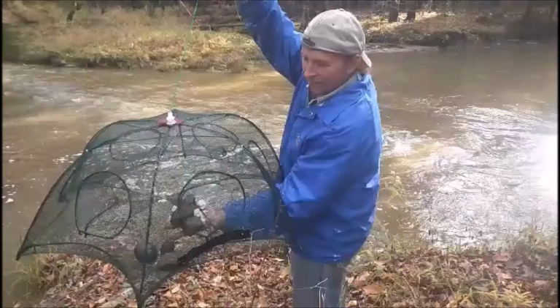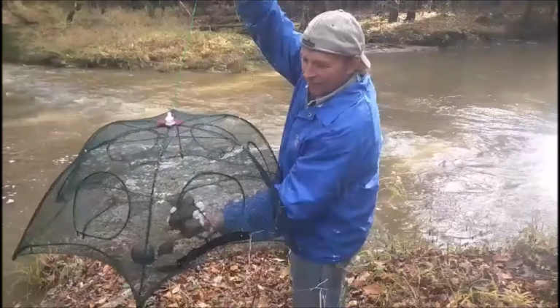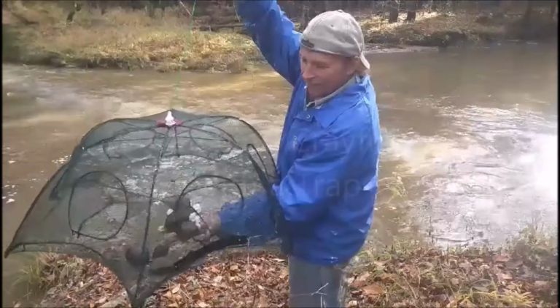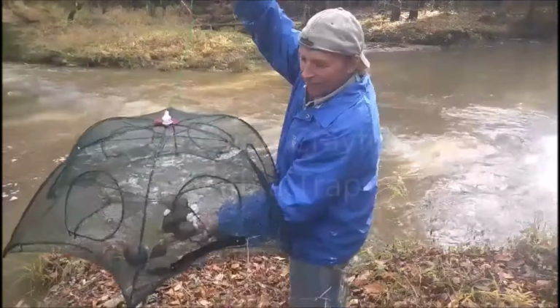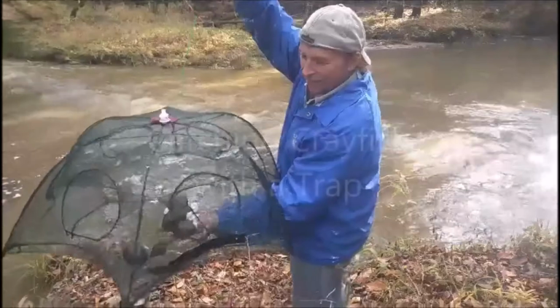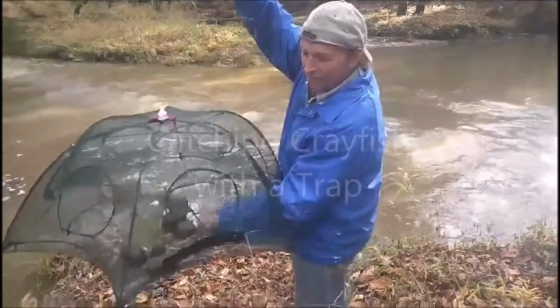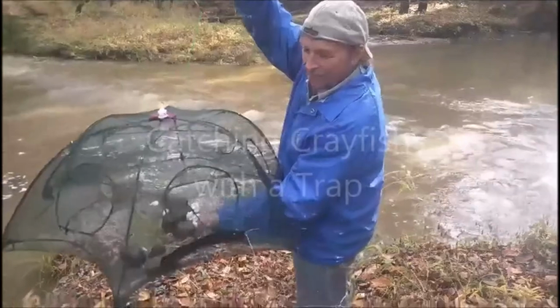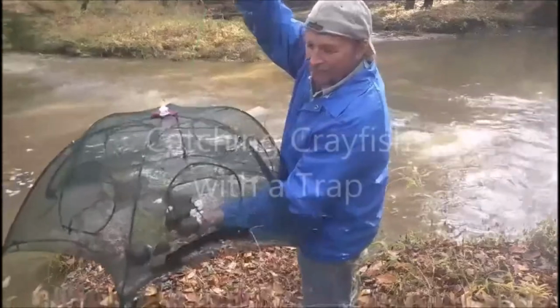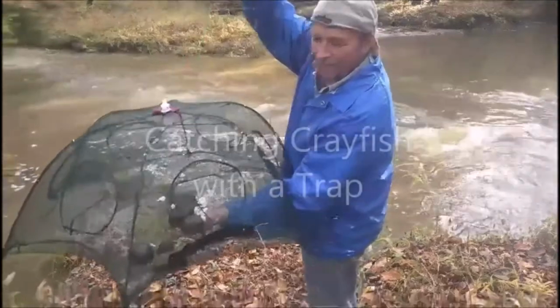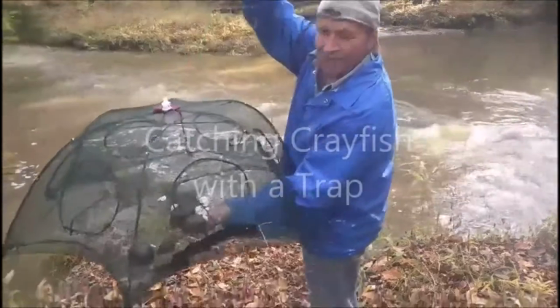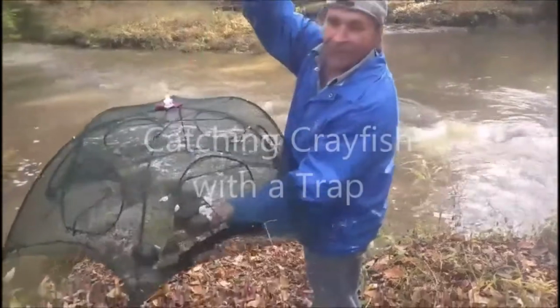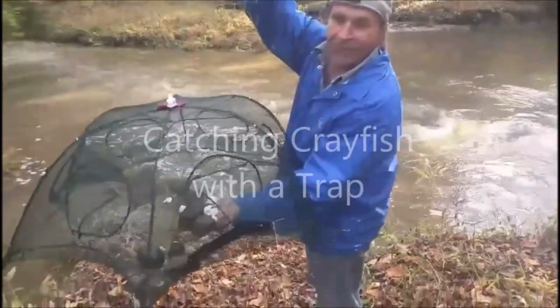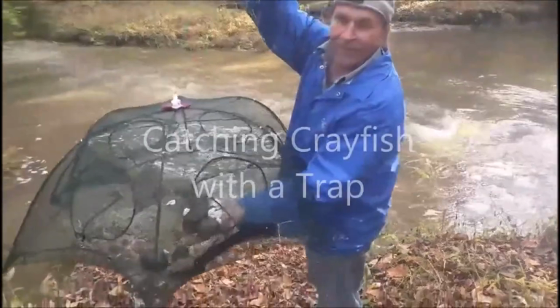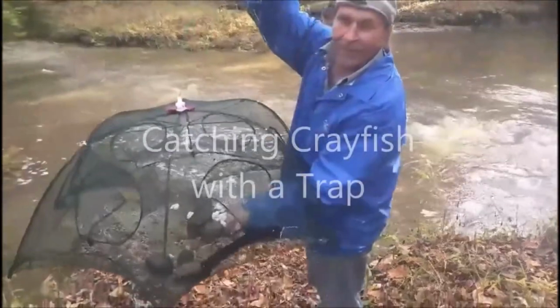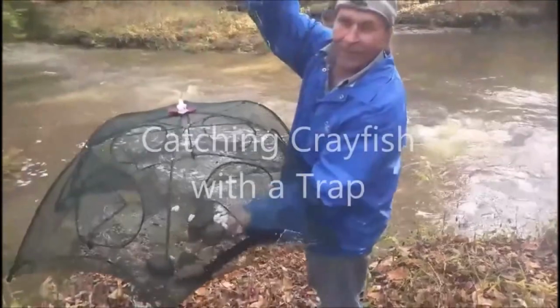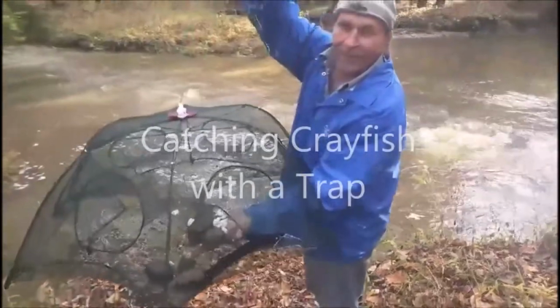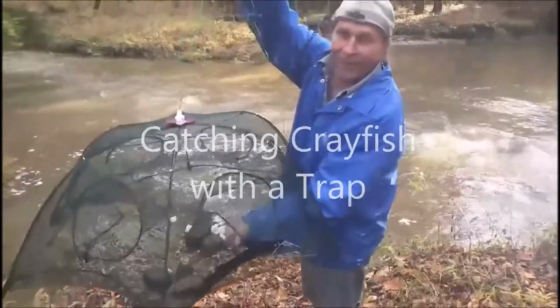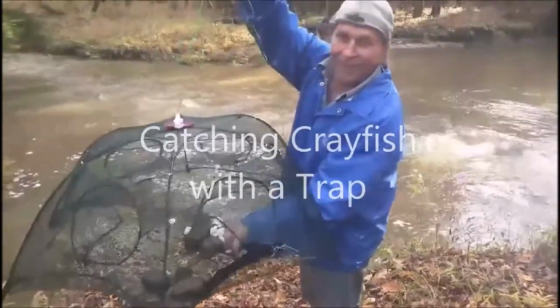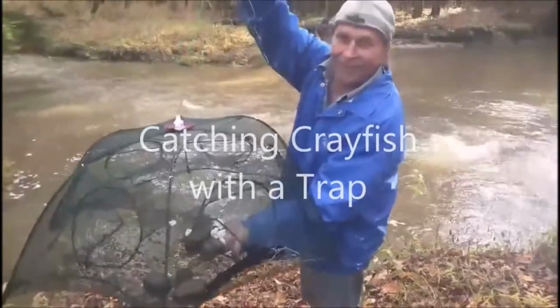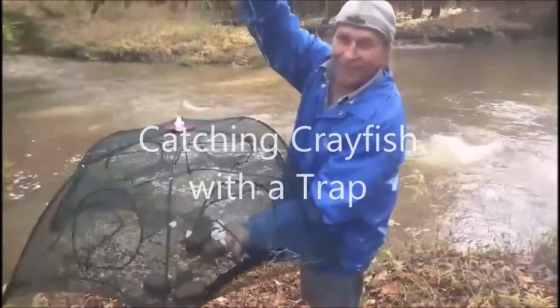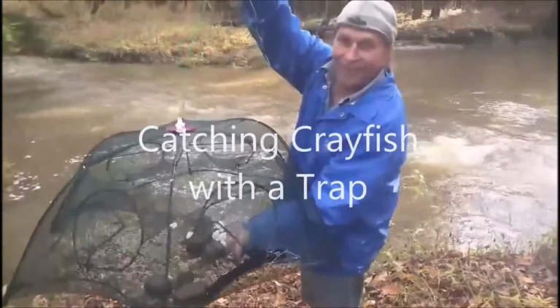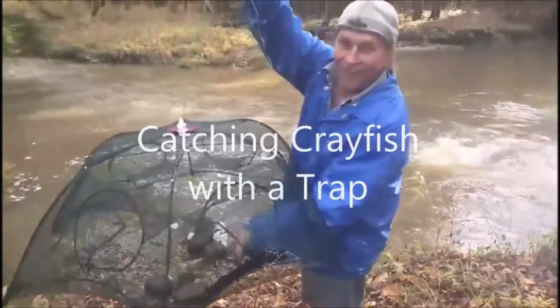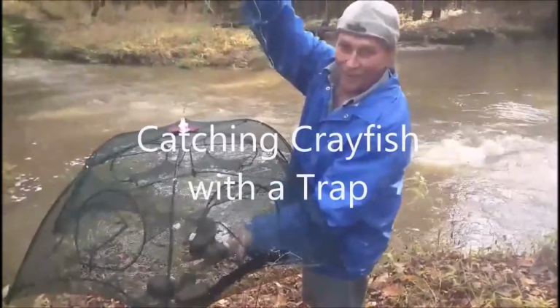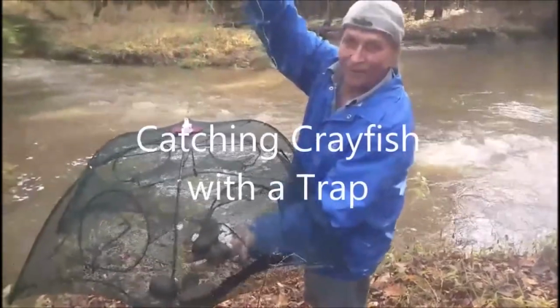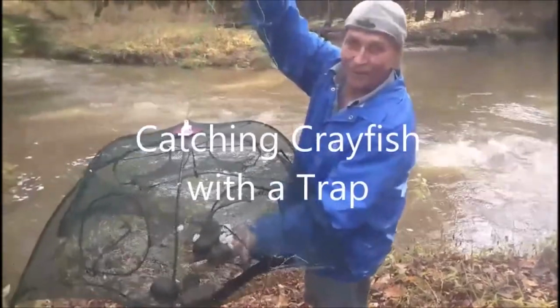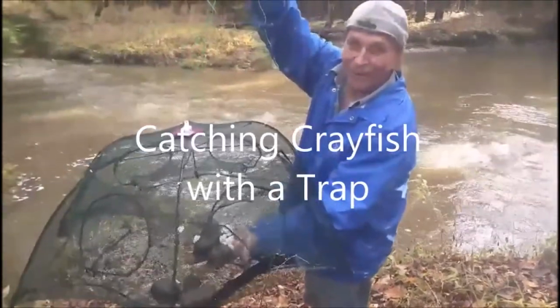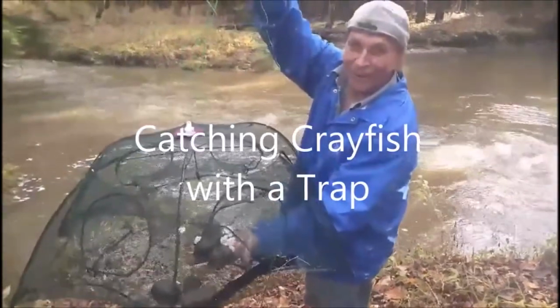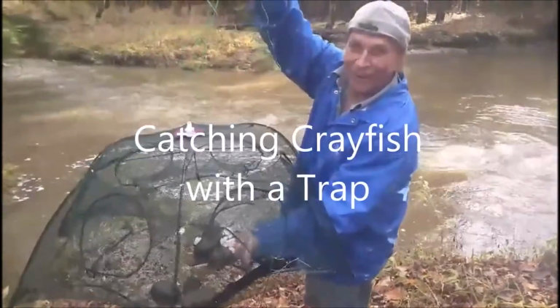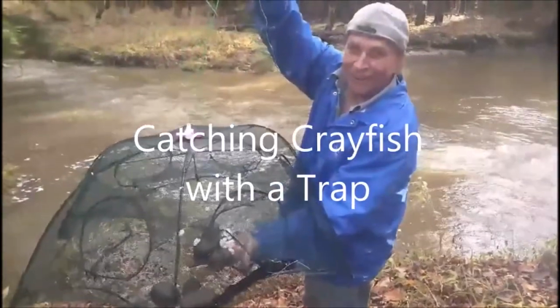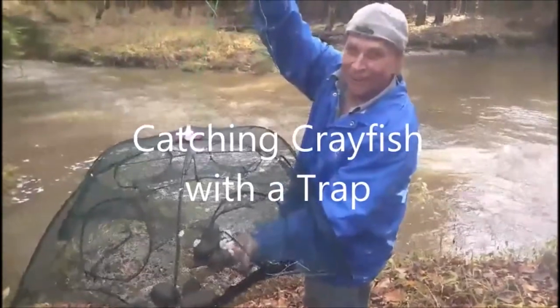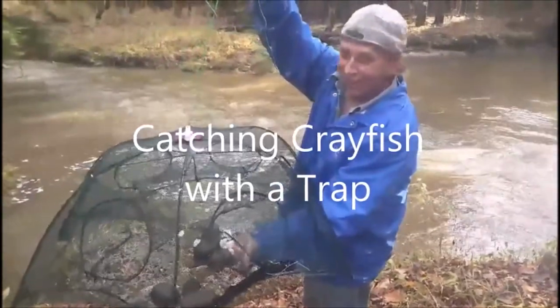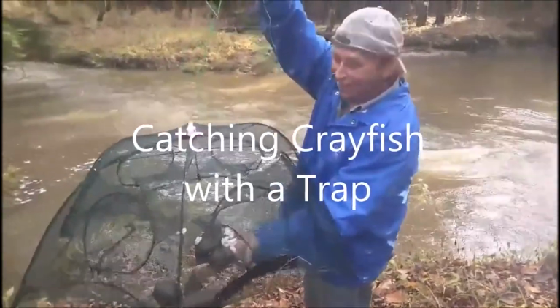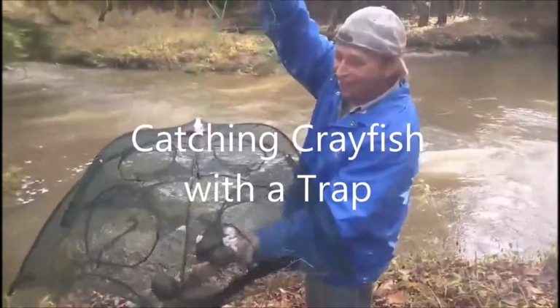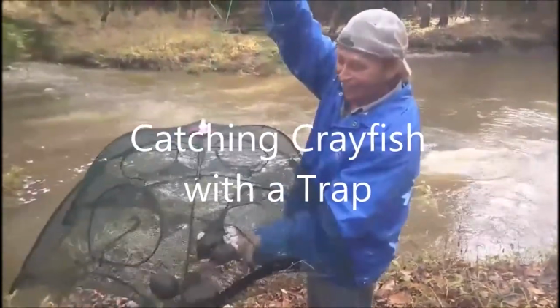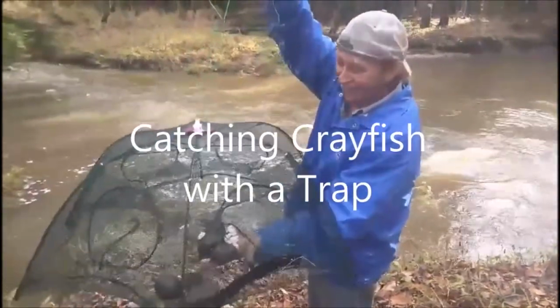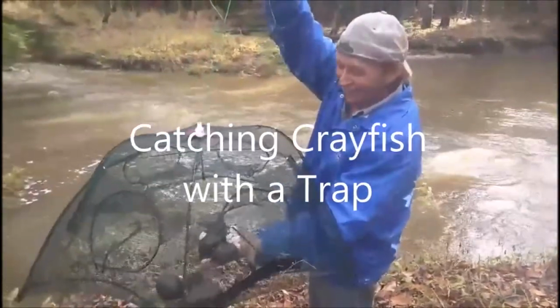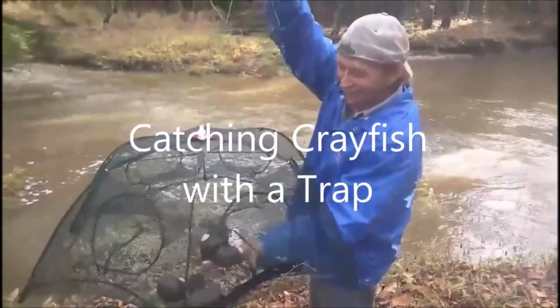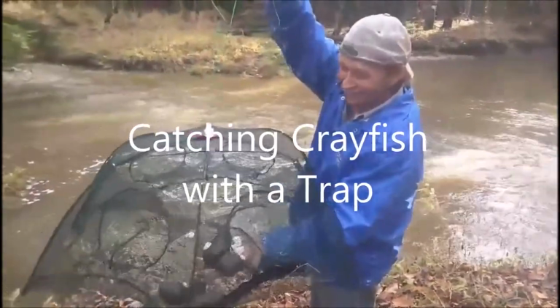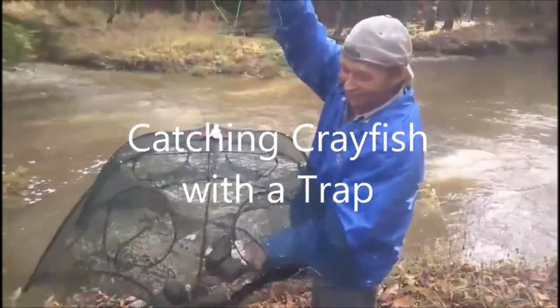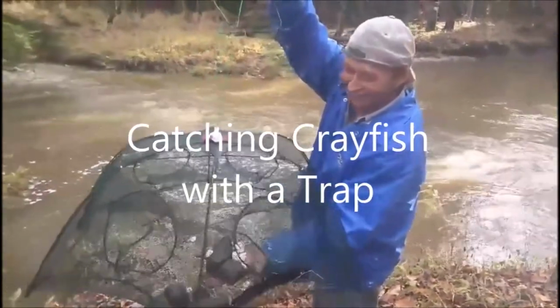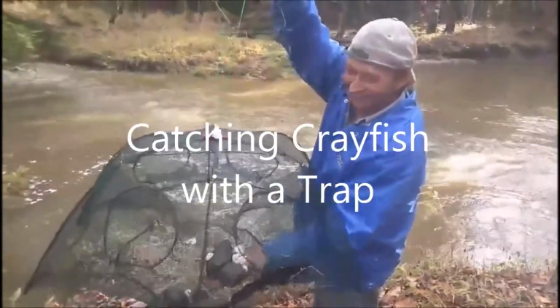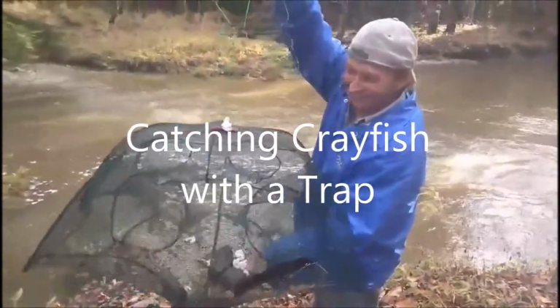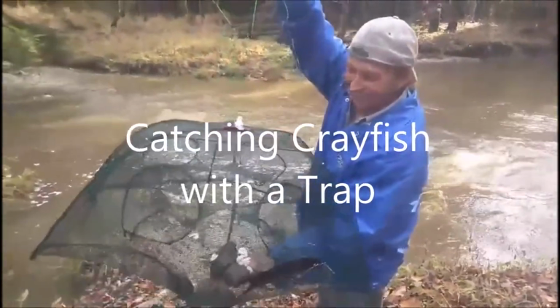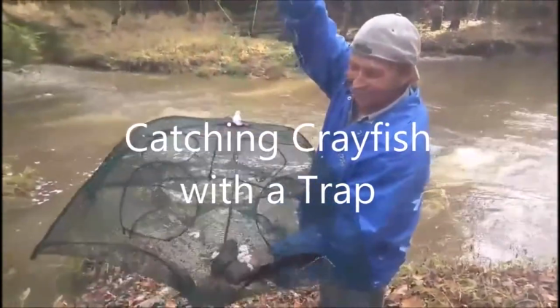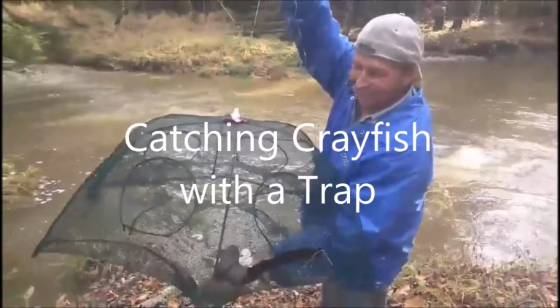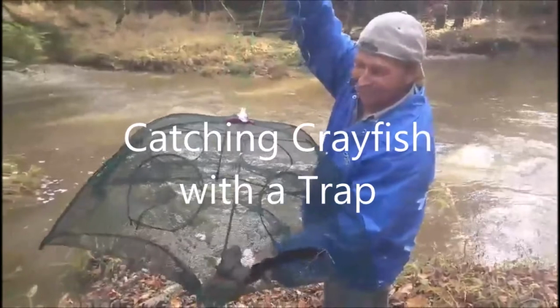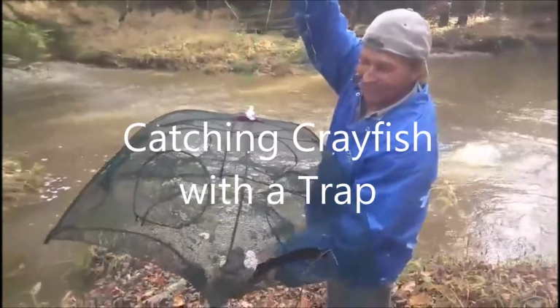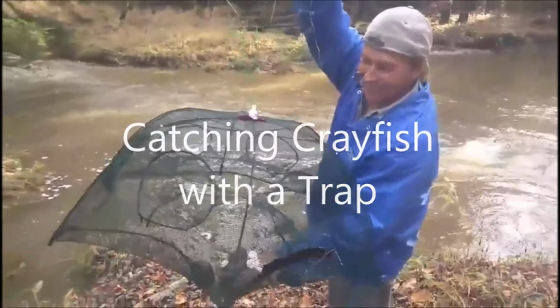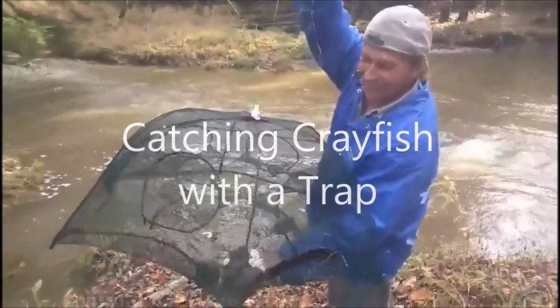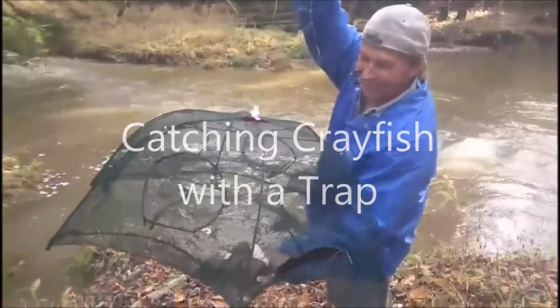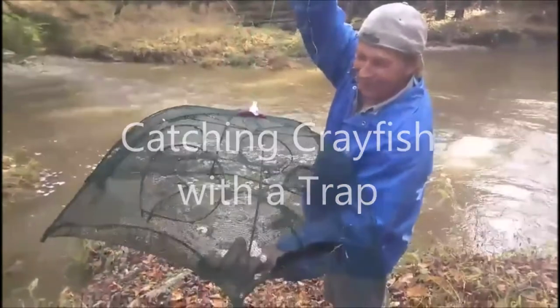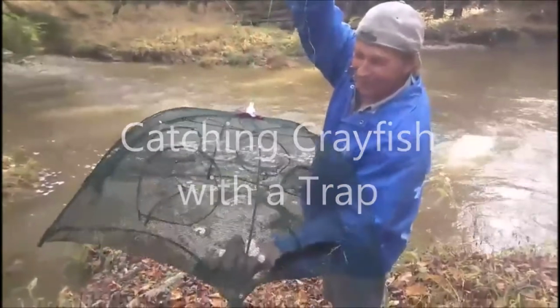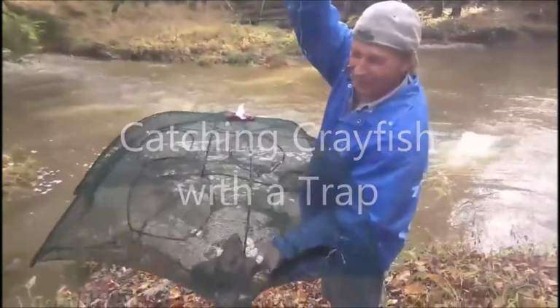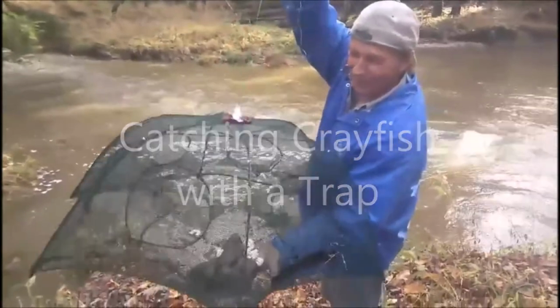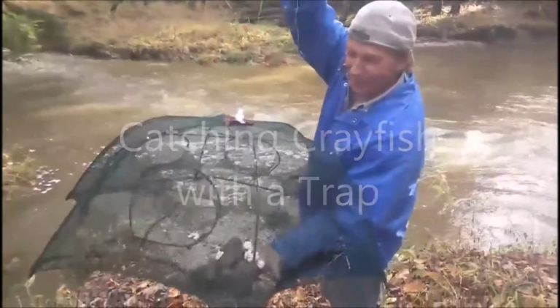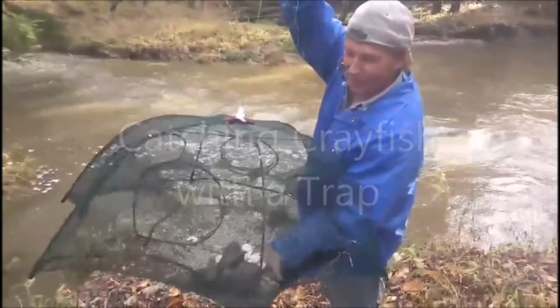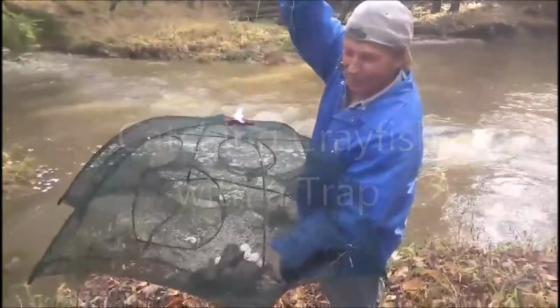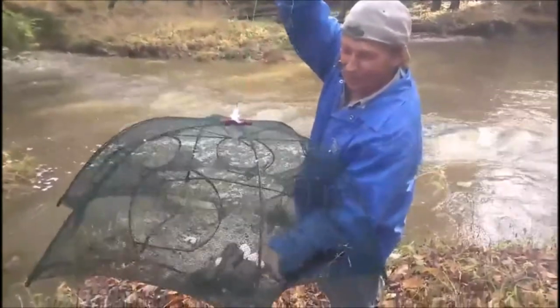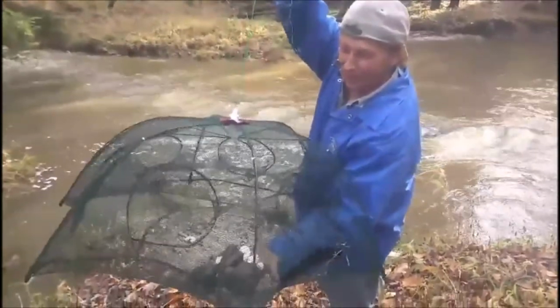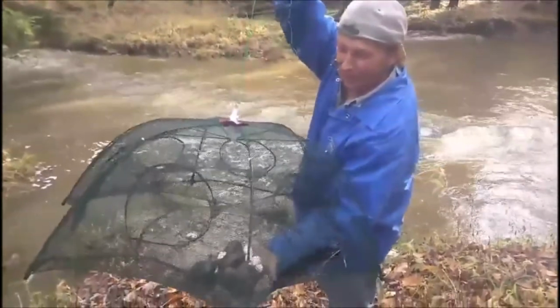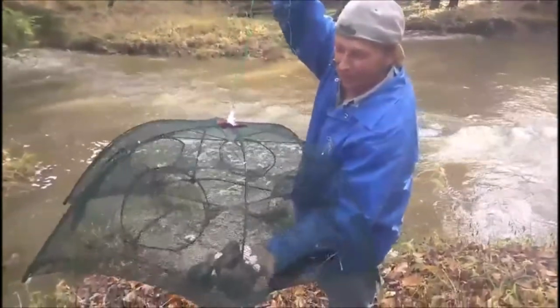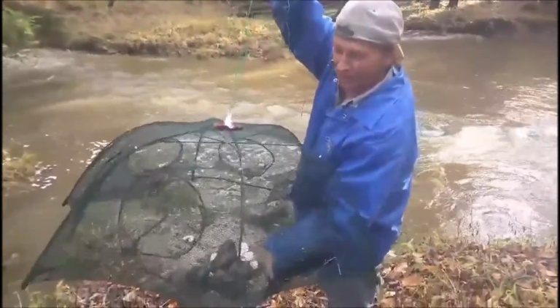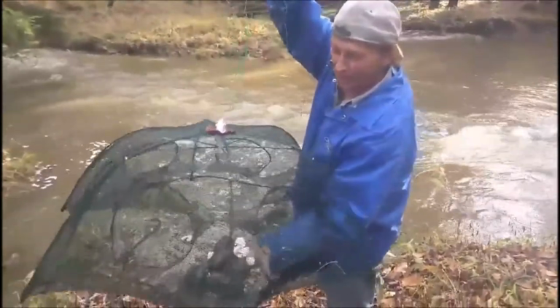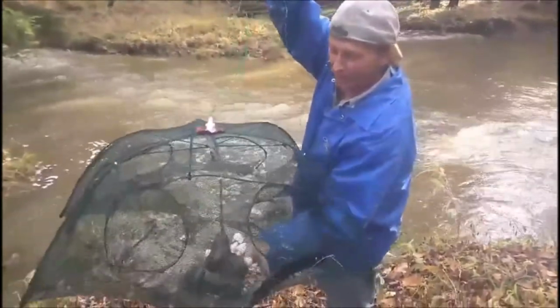Hello, my friends. I'm setting out a crayfish trap in the stream behind my house. You can see our trap — it's baited with shrimp.